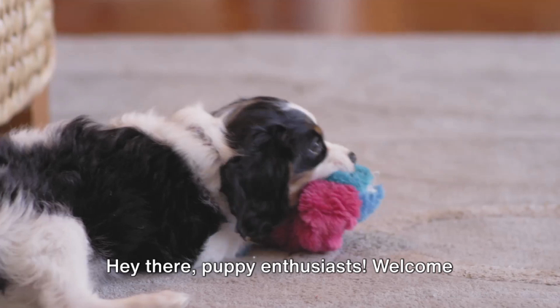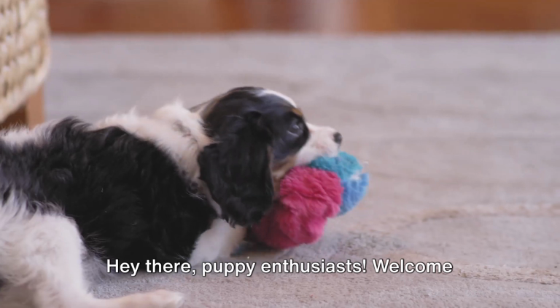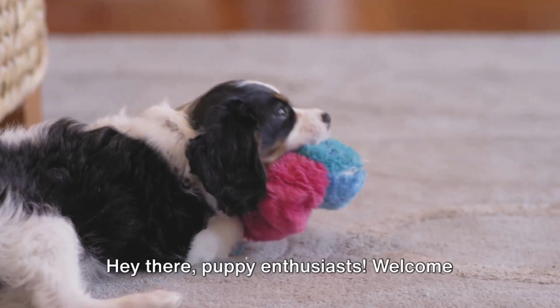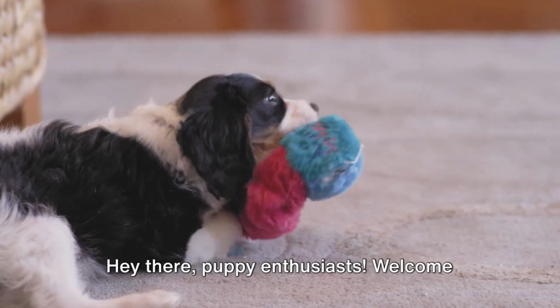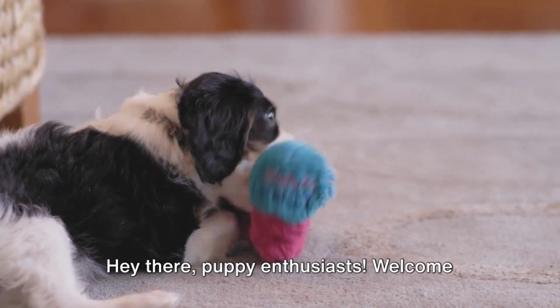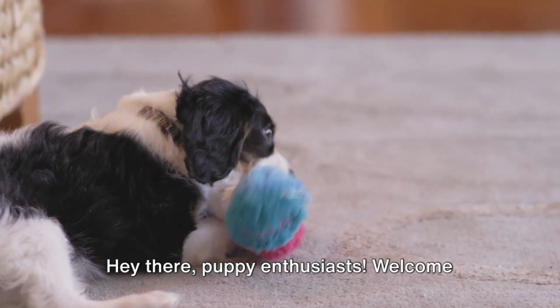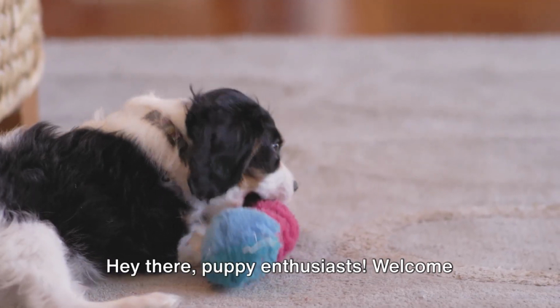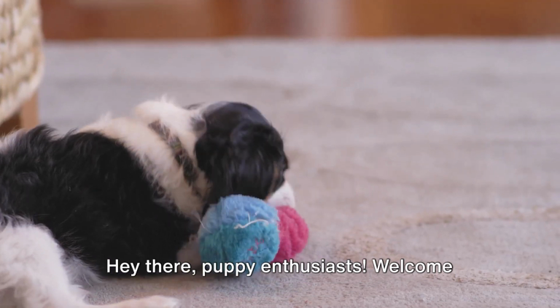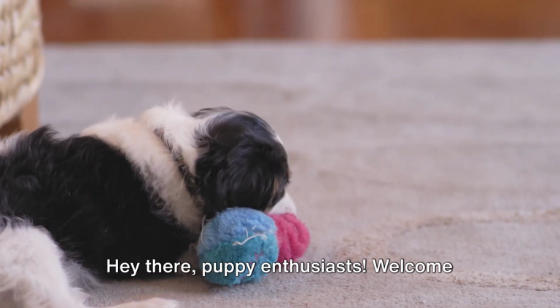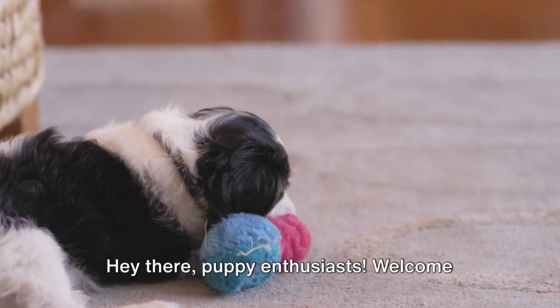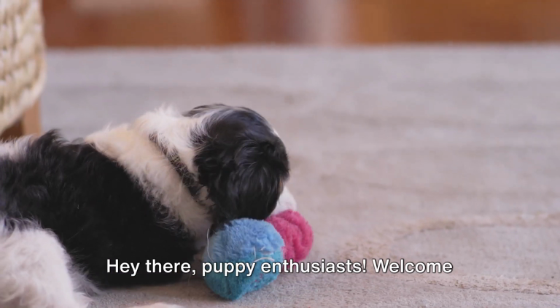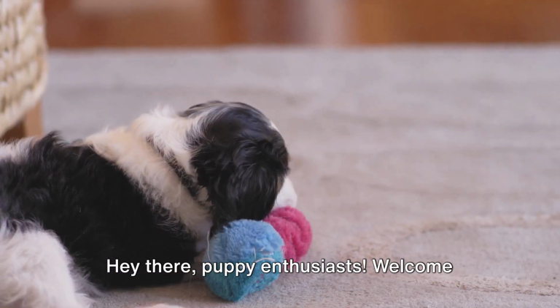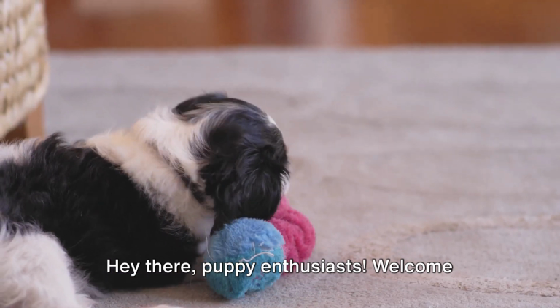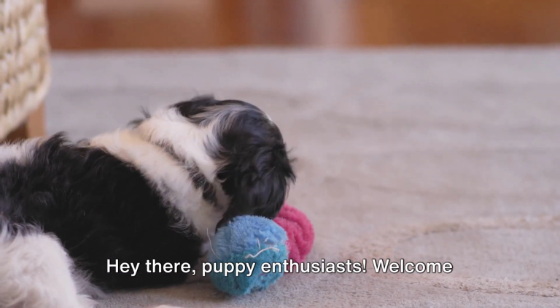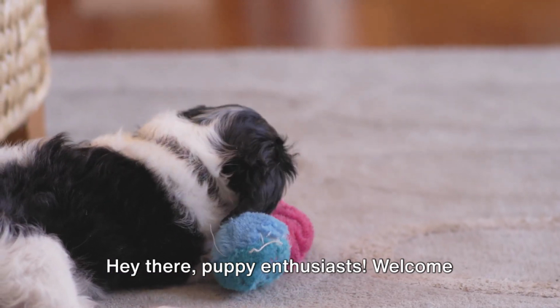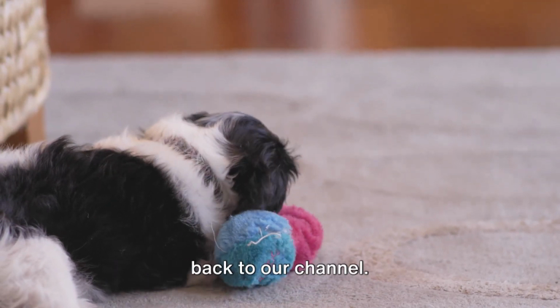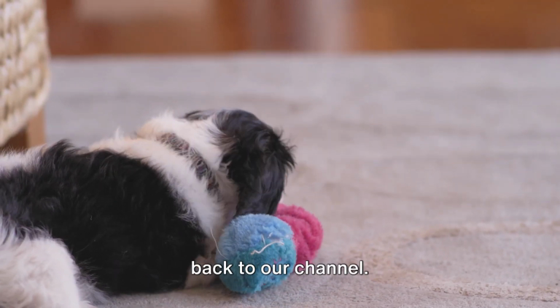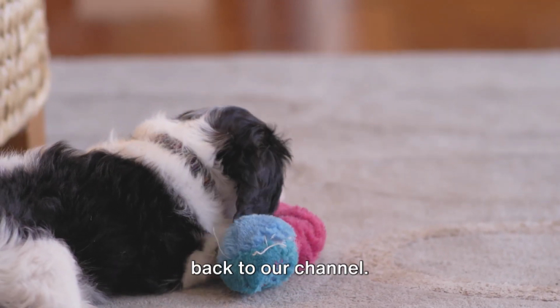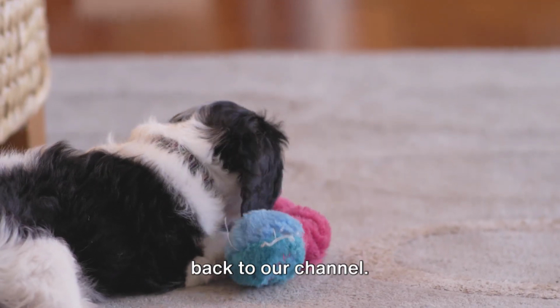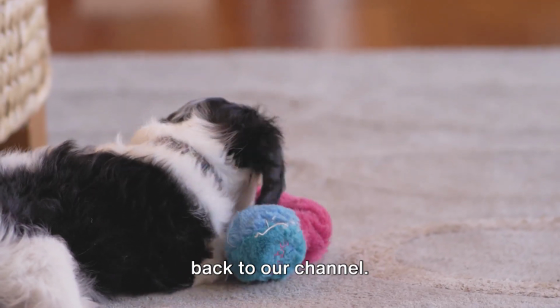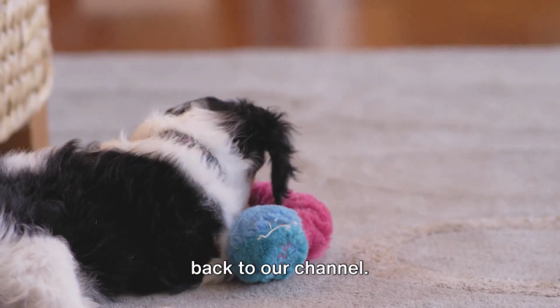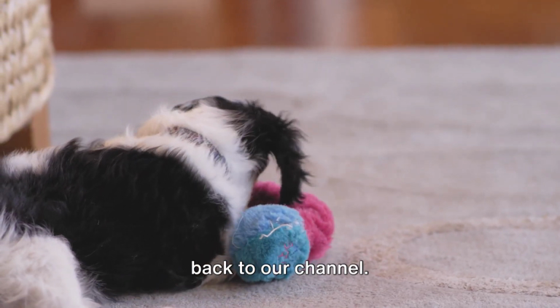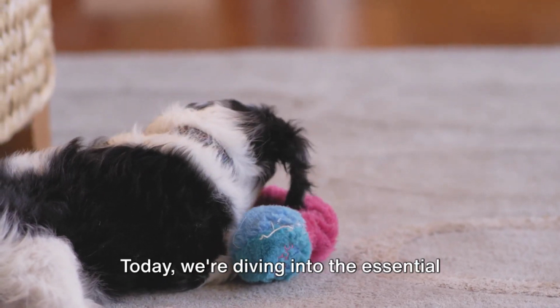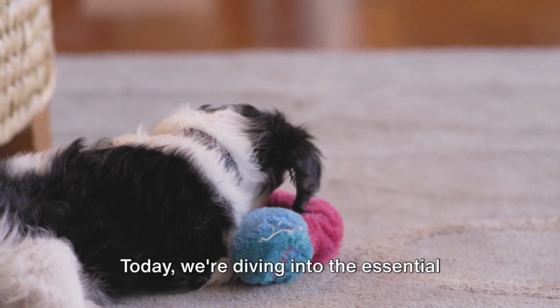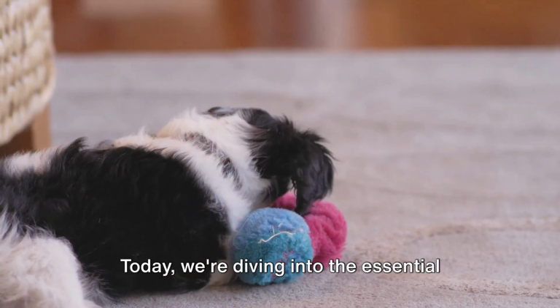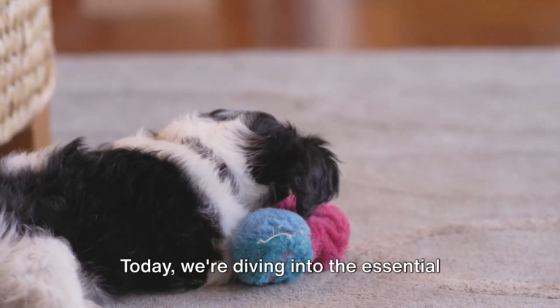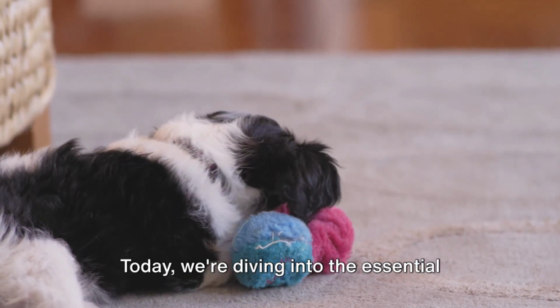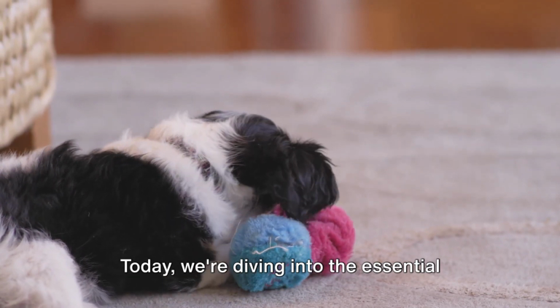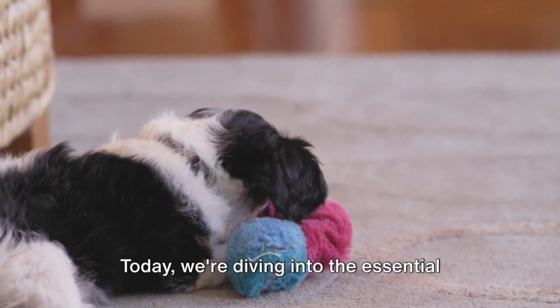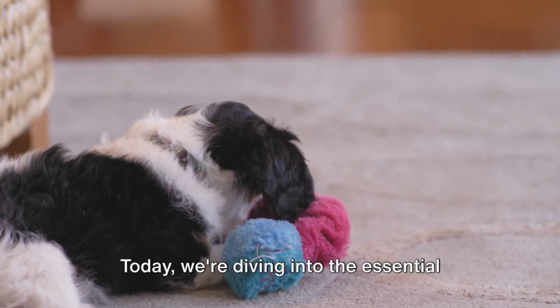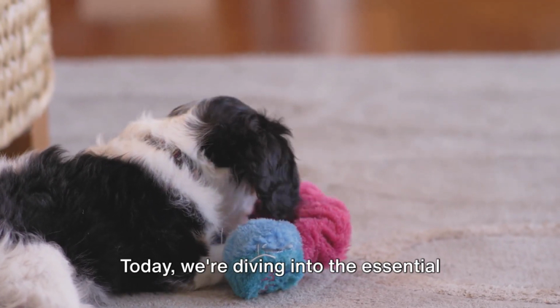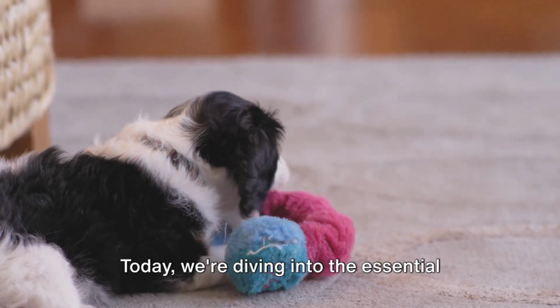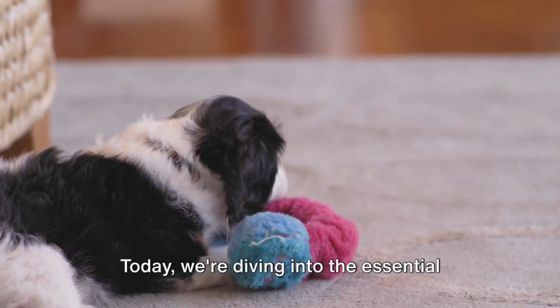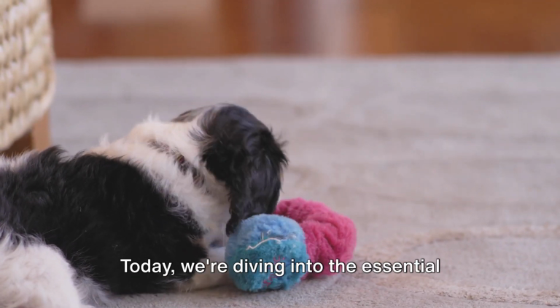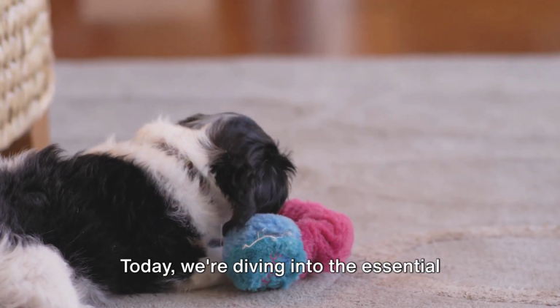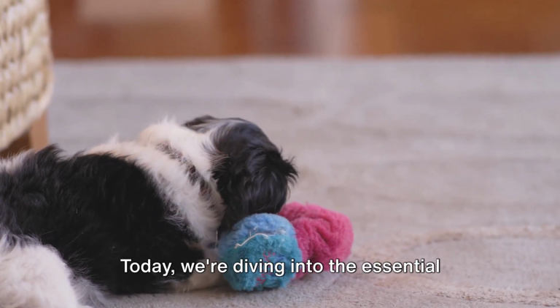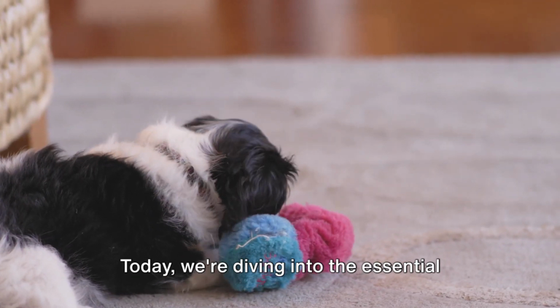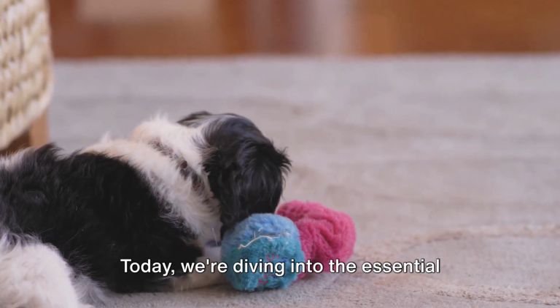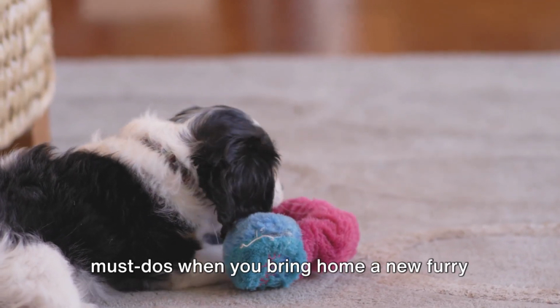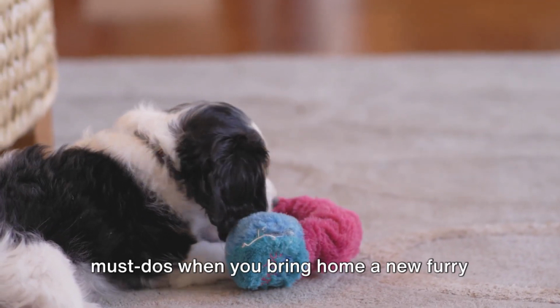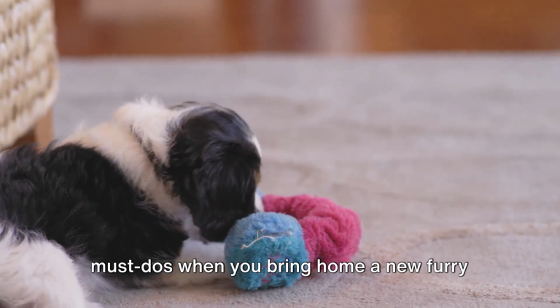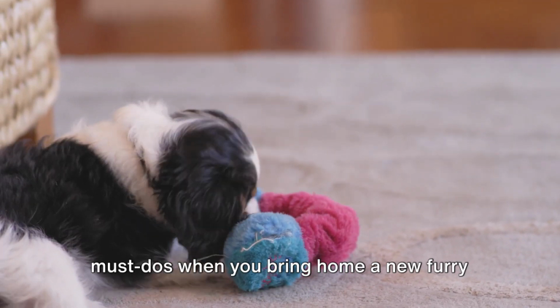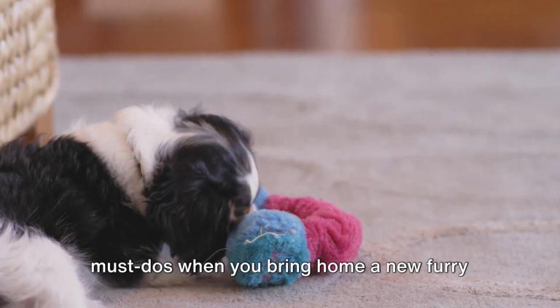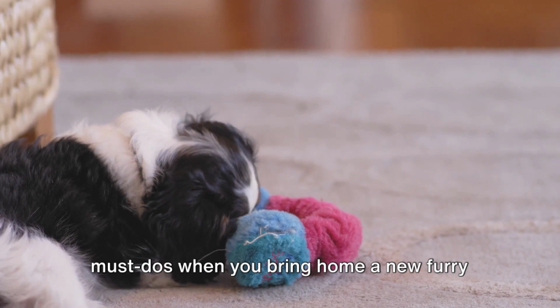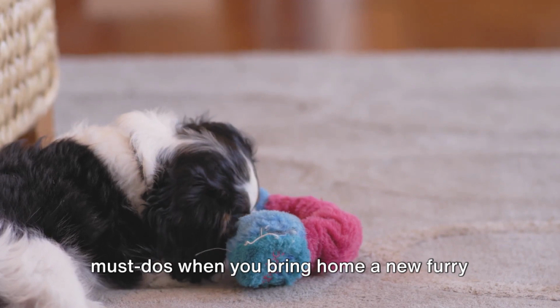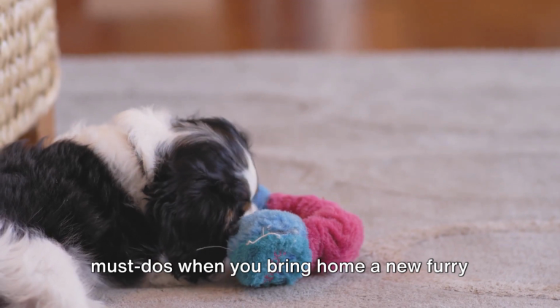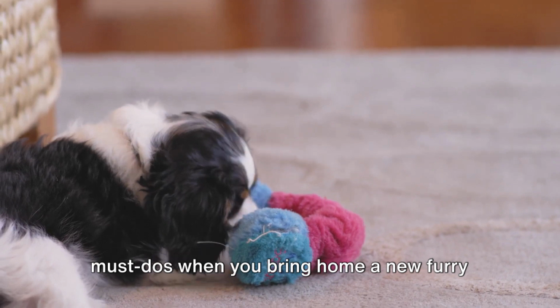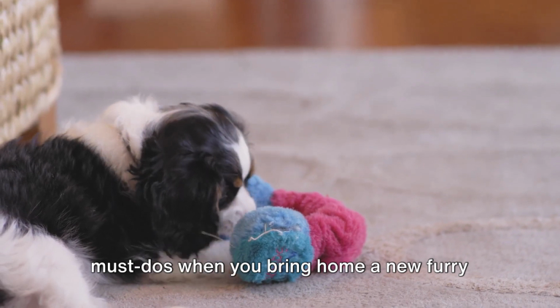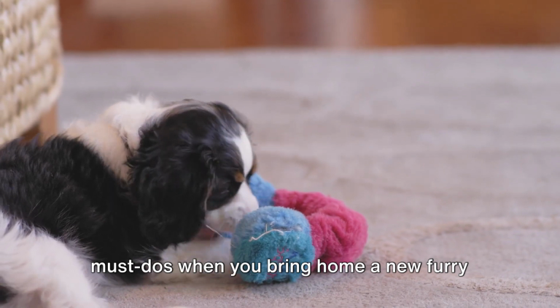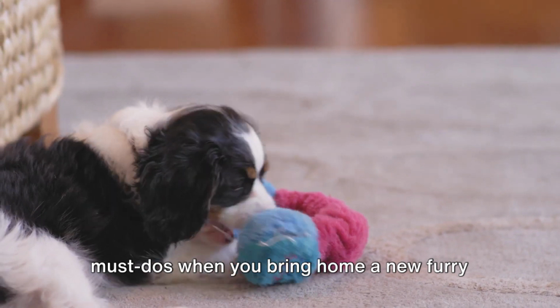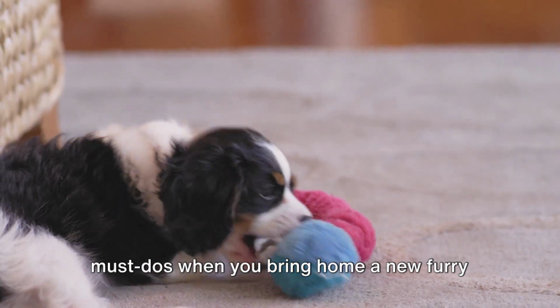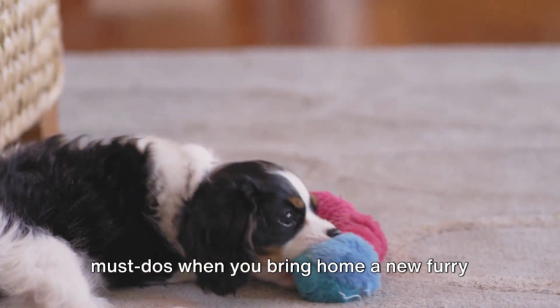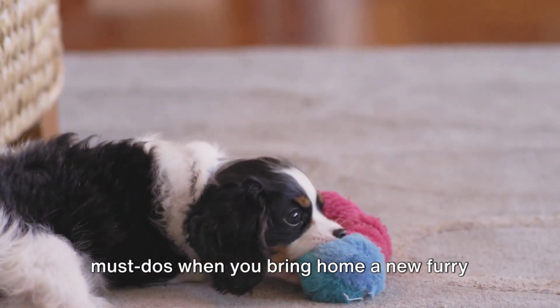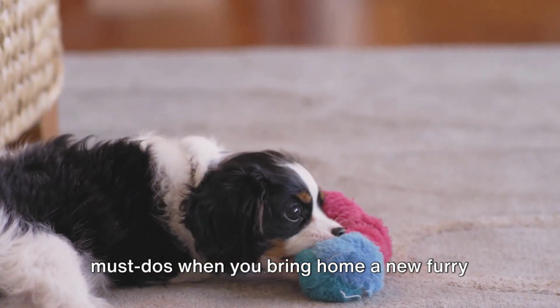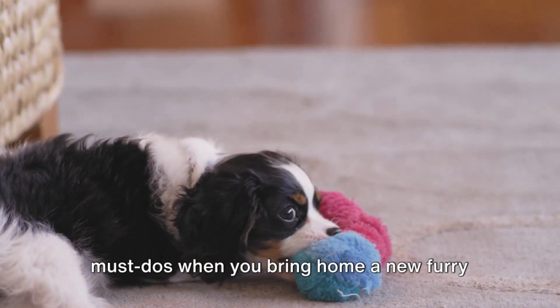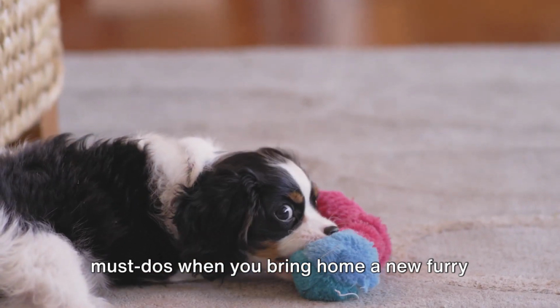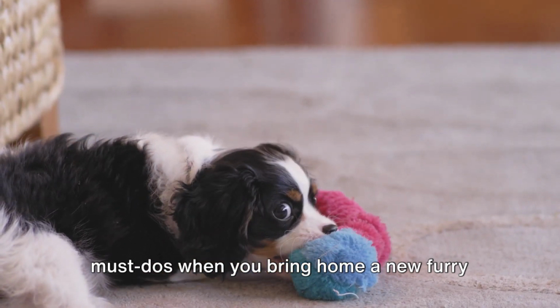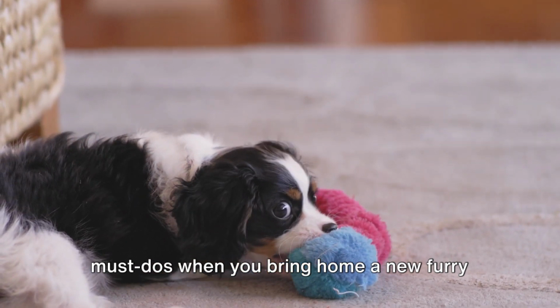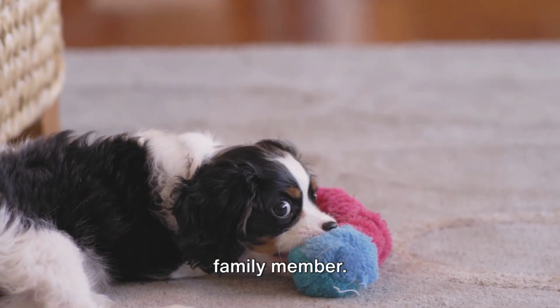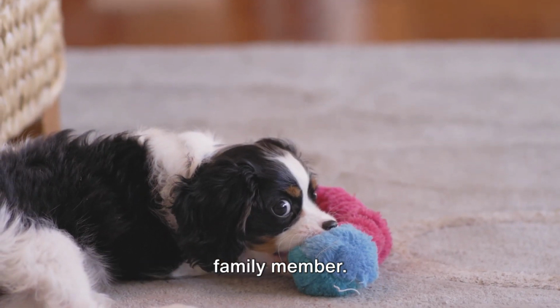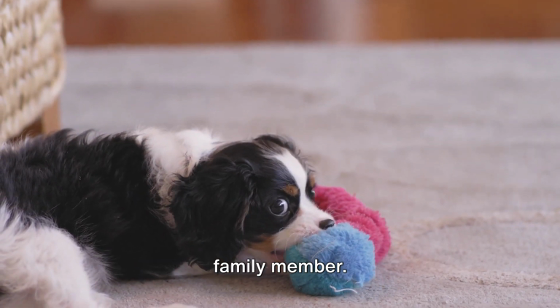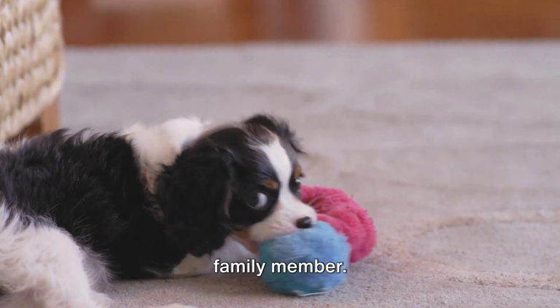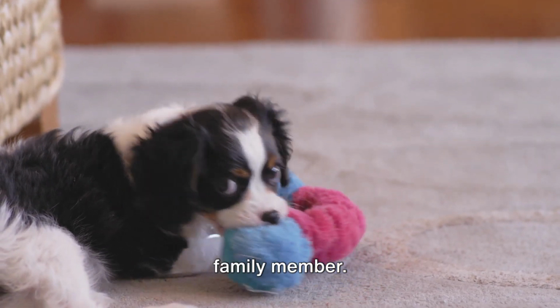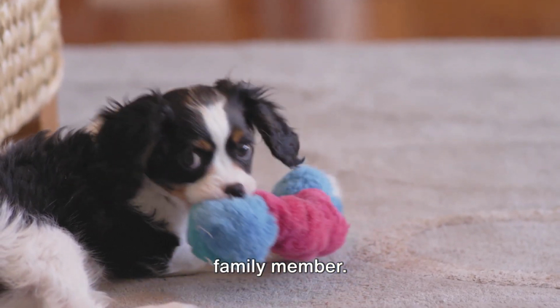Hey there puppy enthusiasts, welcome back to our channel. Today we're diving into the essential must-dos when you bring home a new furry family member.